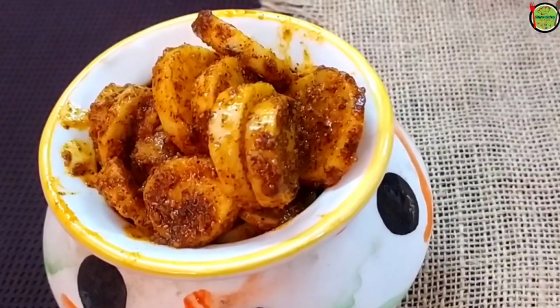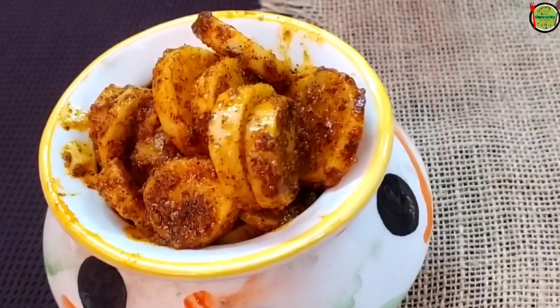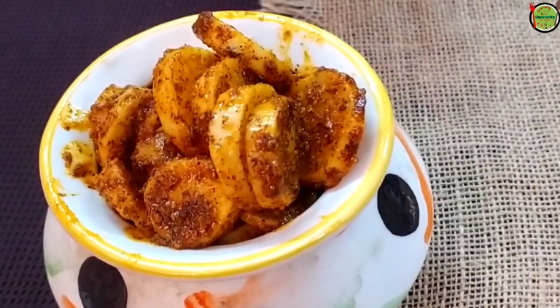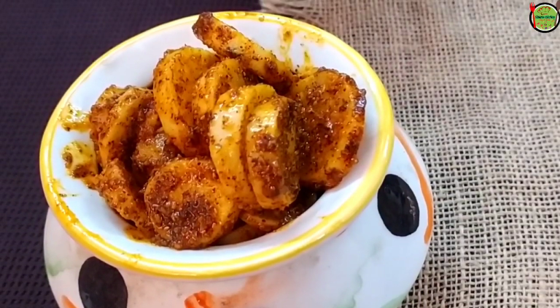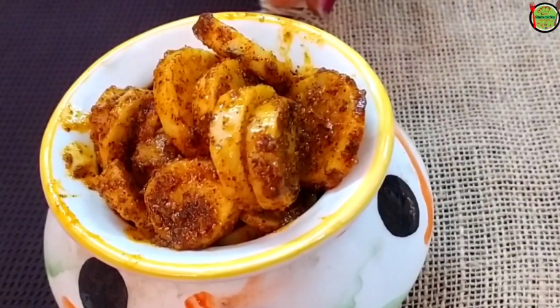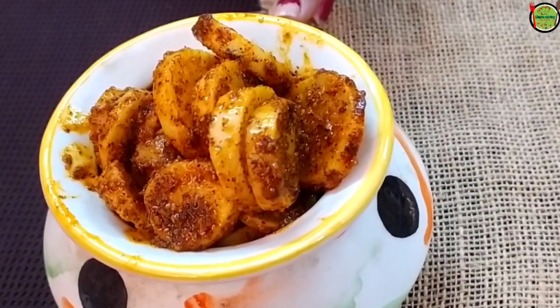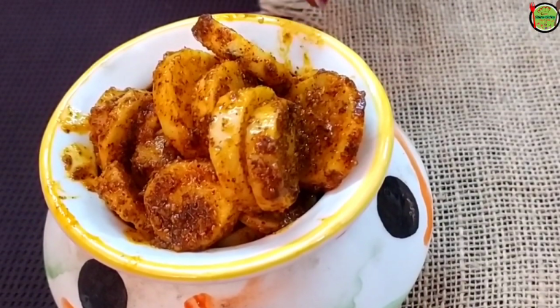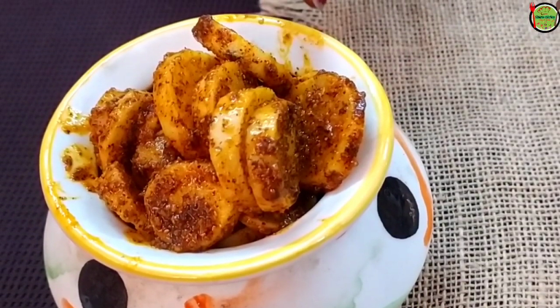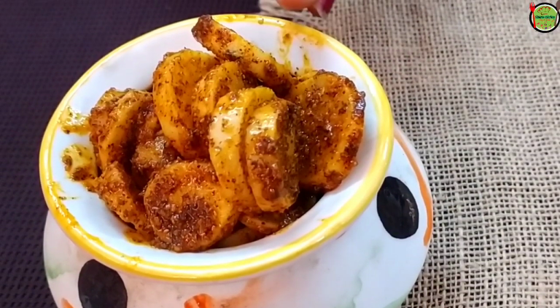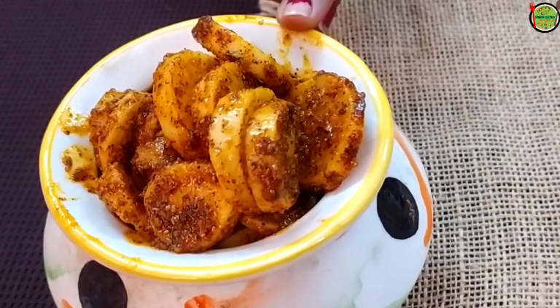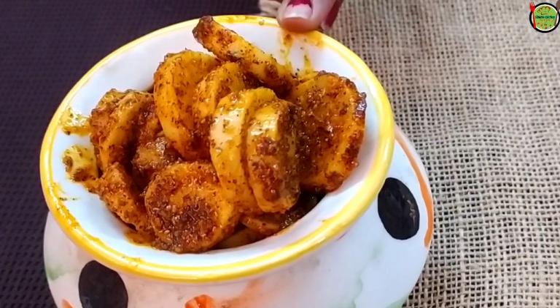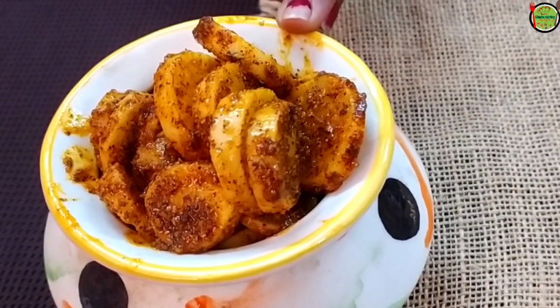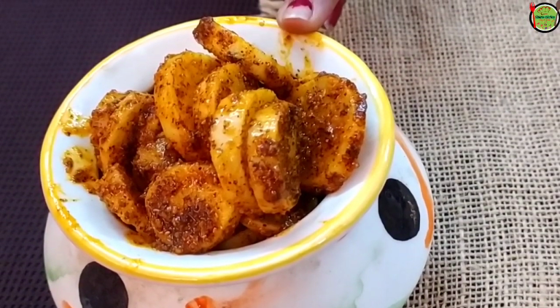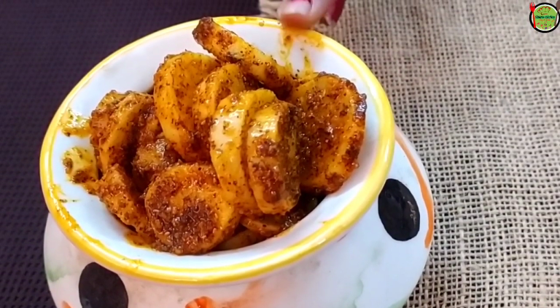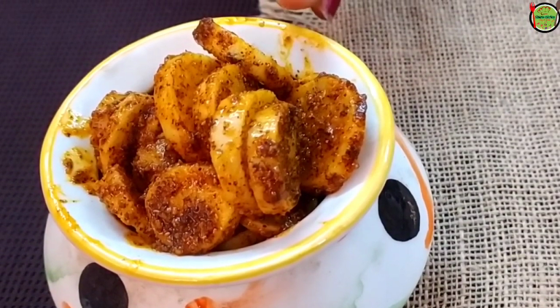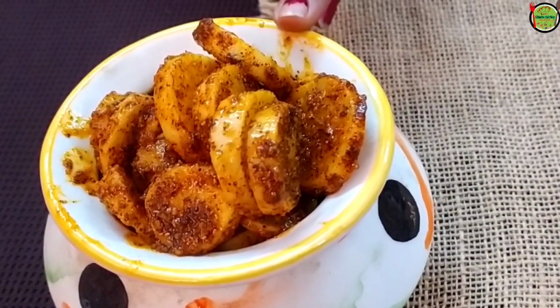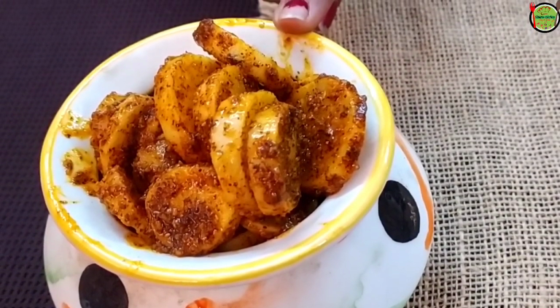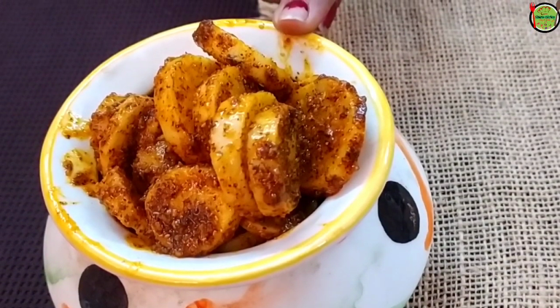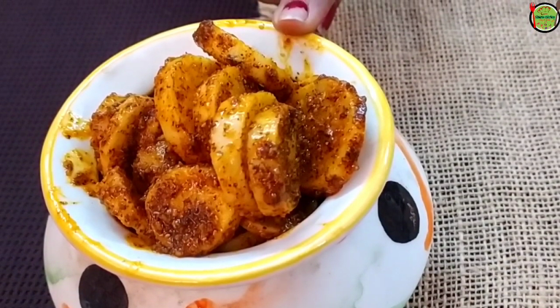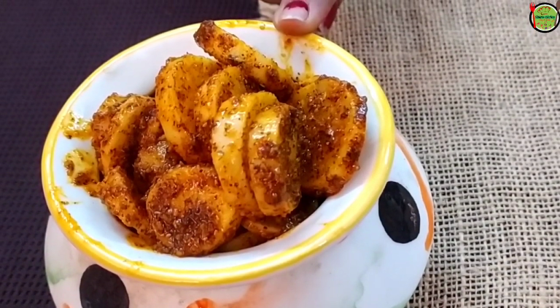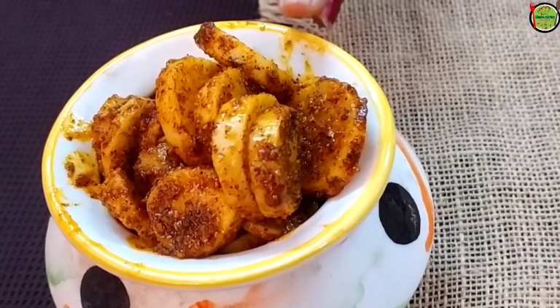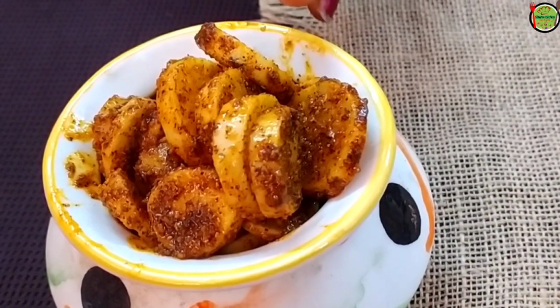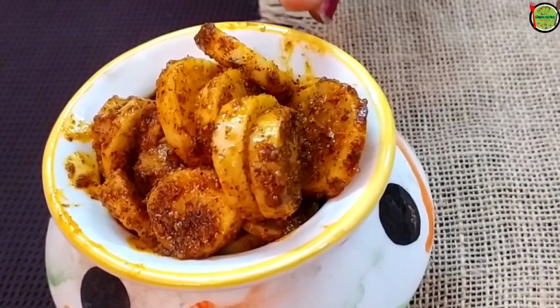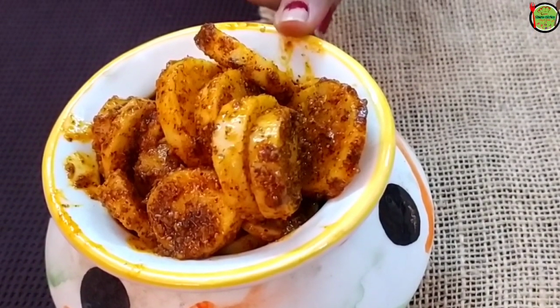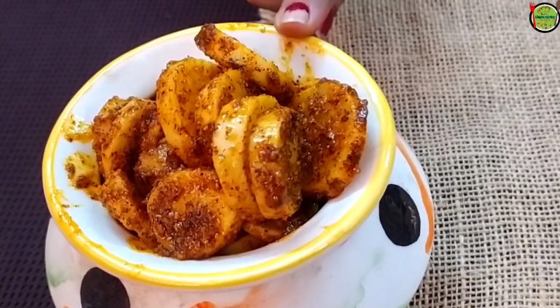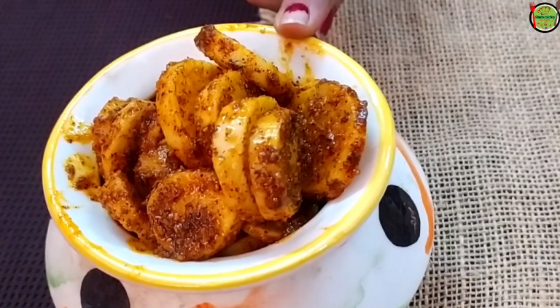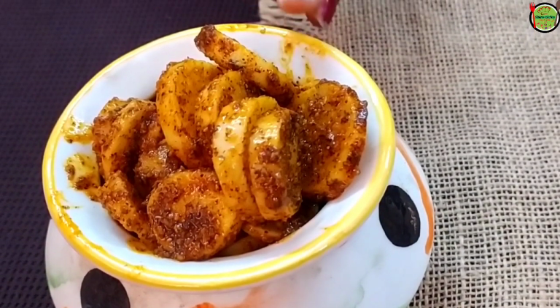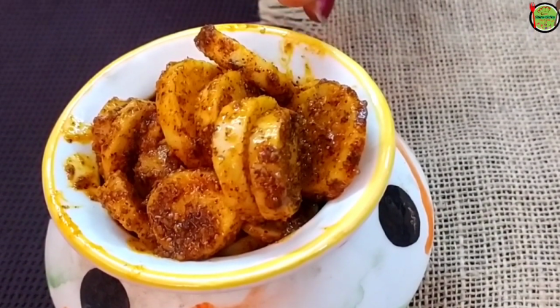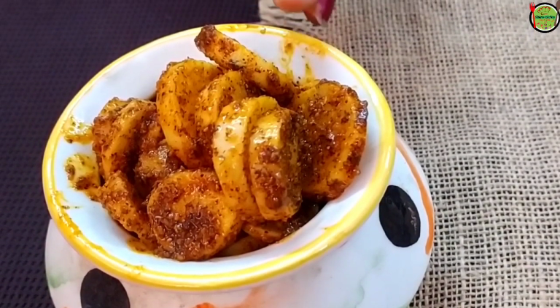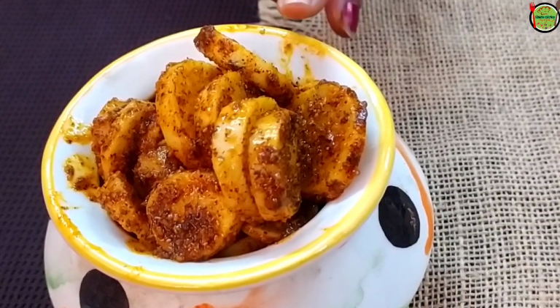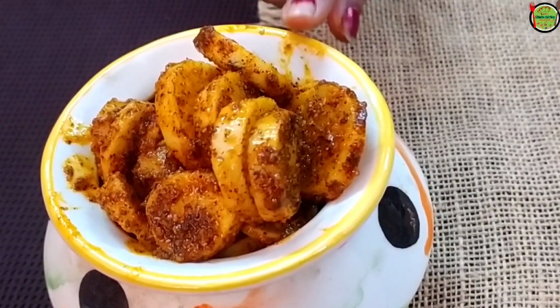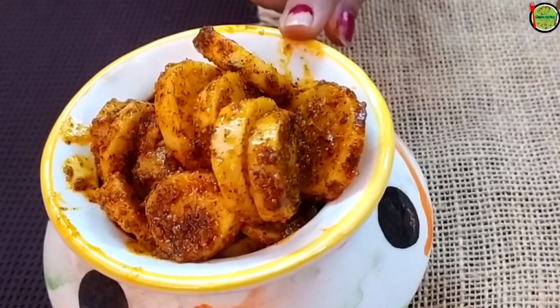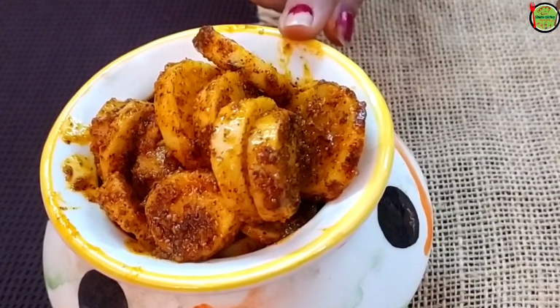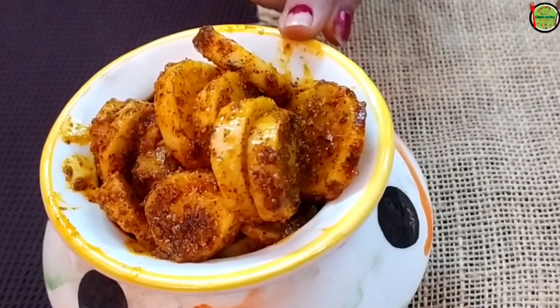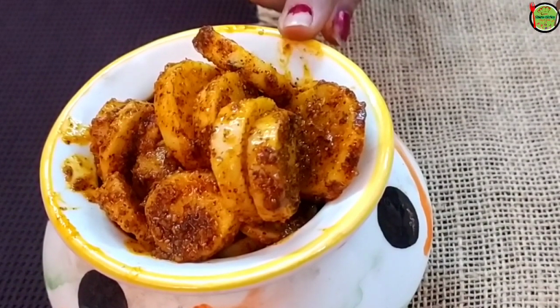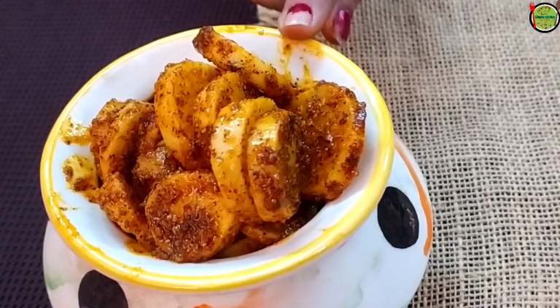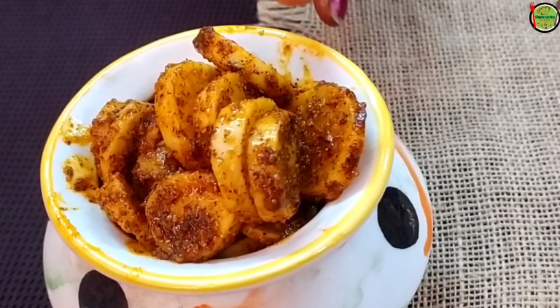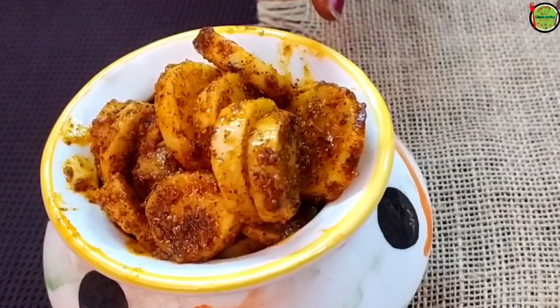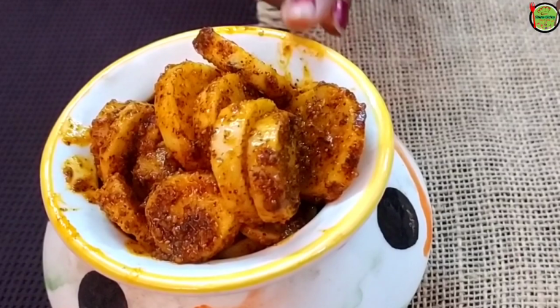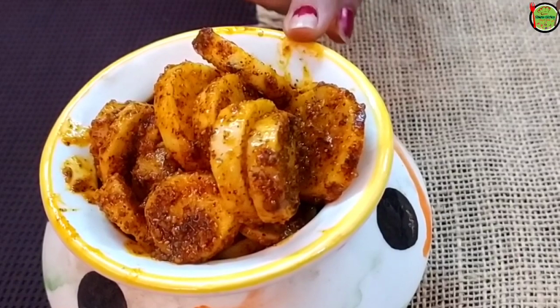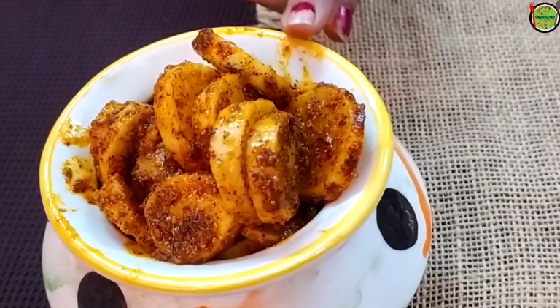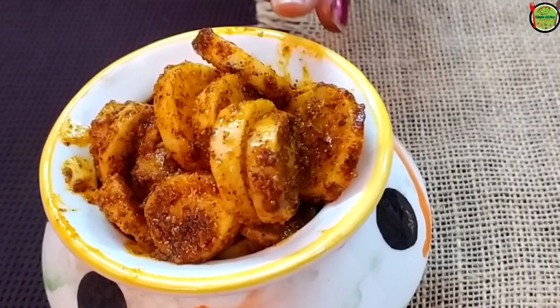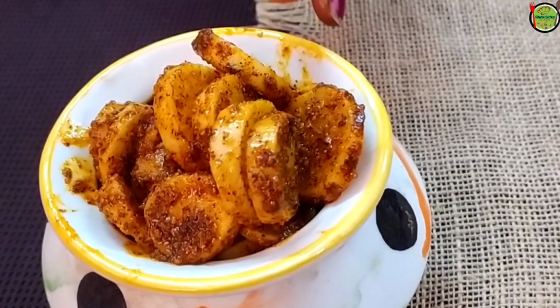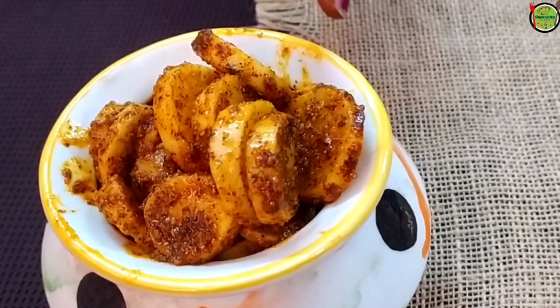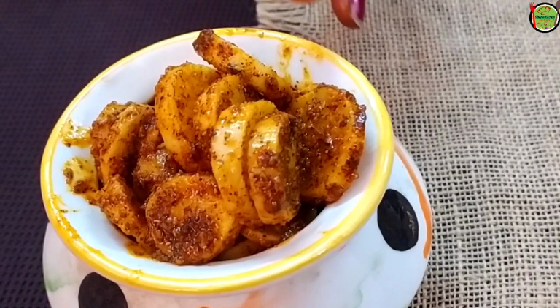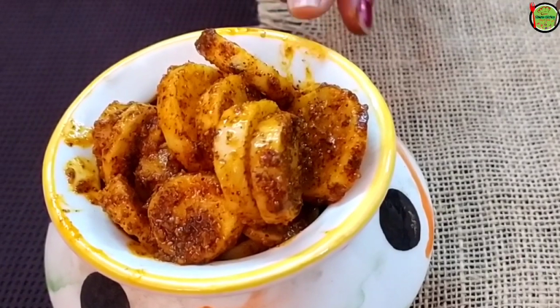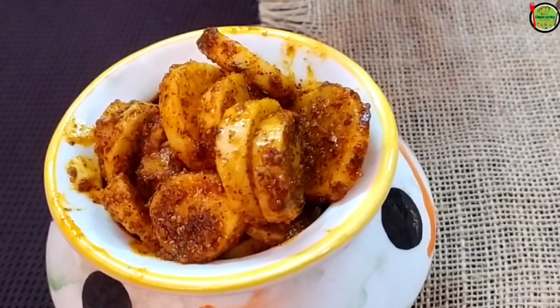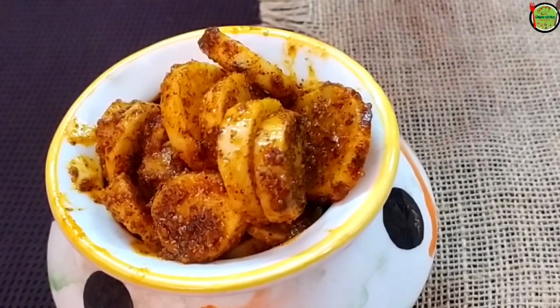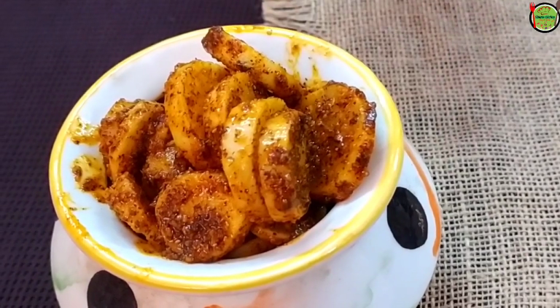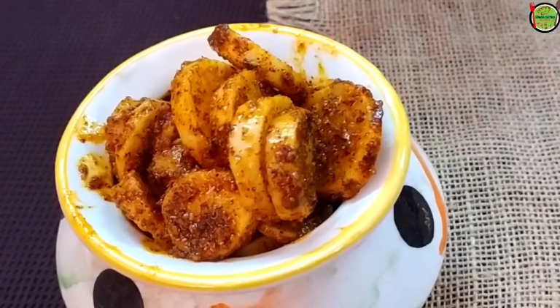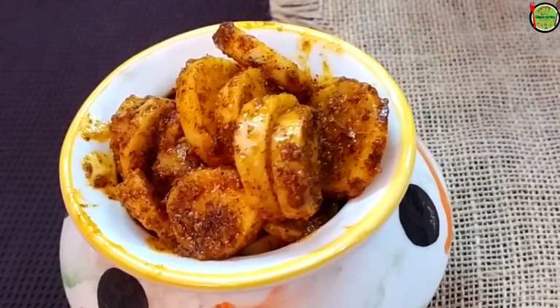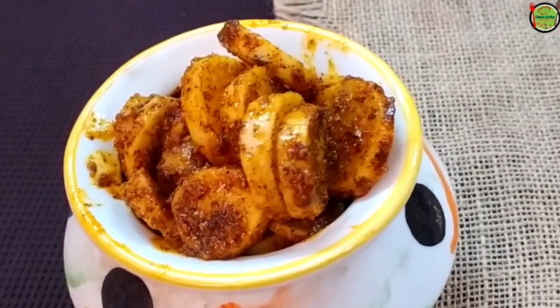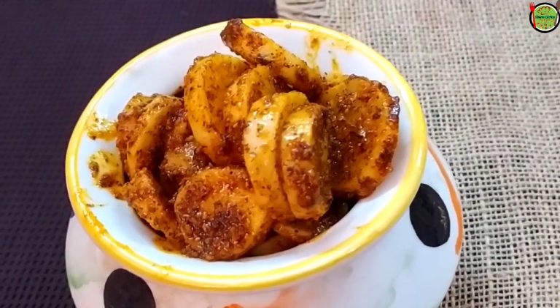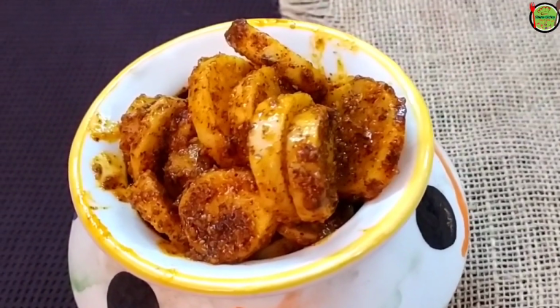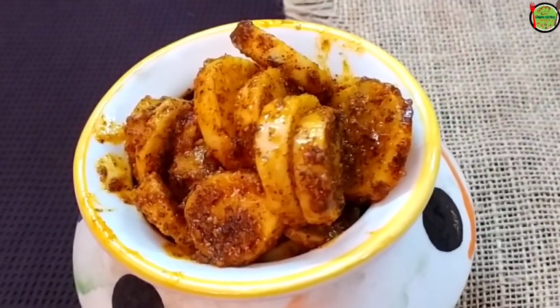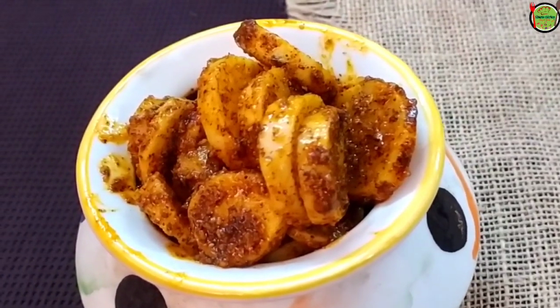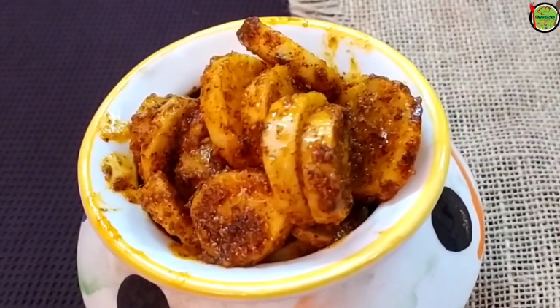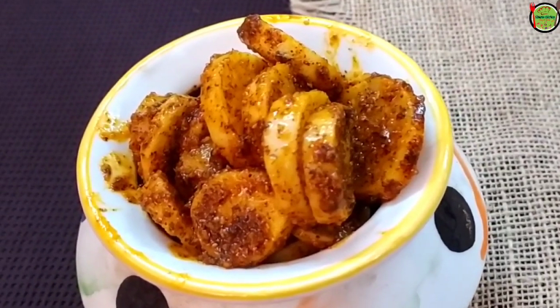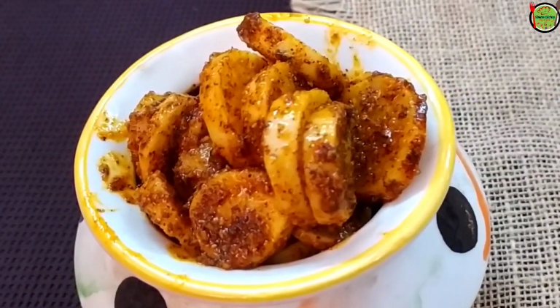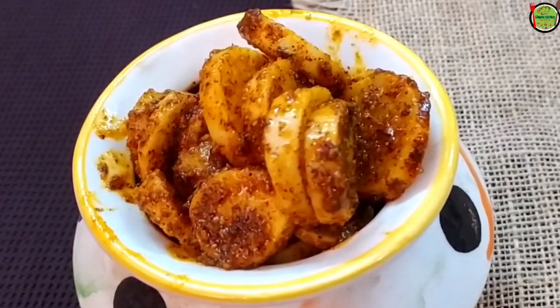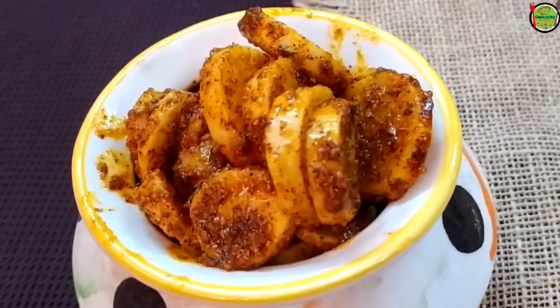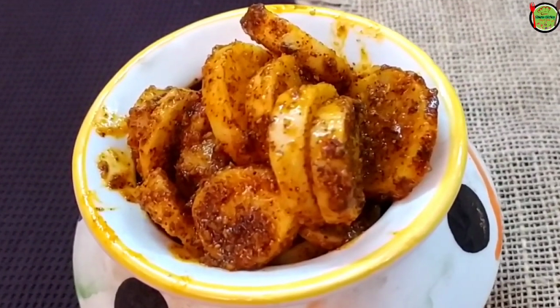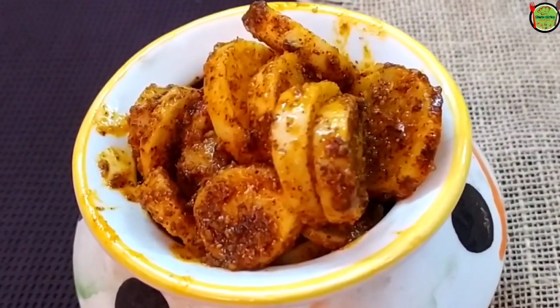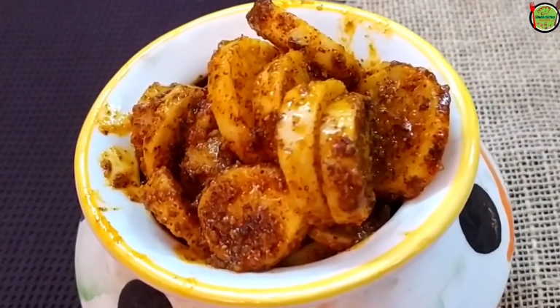Hello friends, welcome to my kitchen and Shweta's kitchen. Today I am going to make a tasty mulli in 5 minutes.